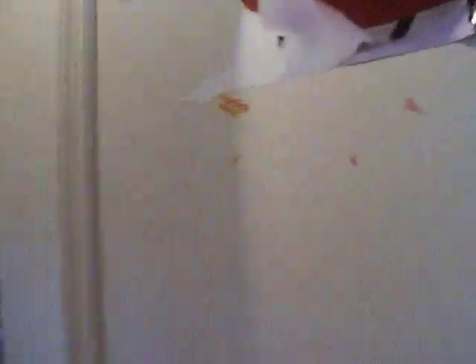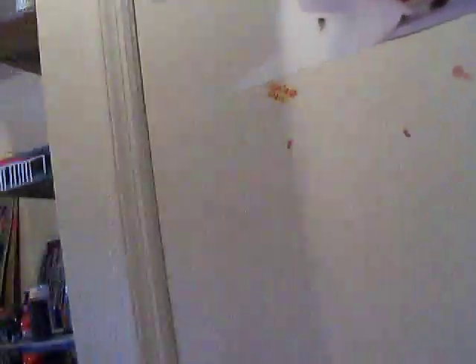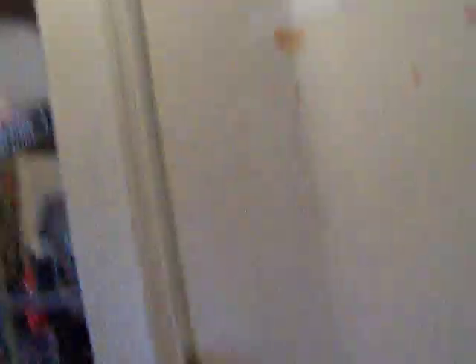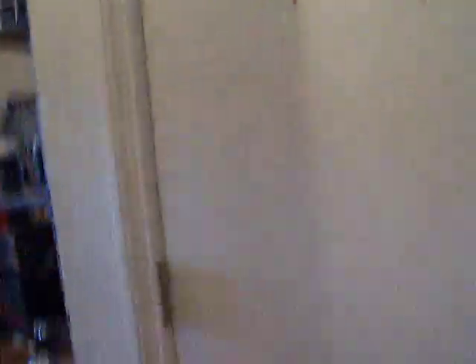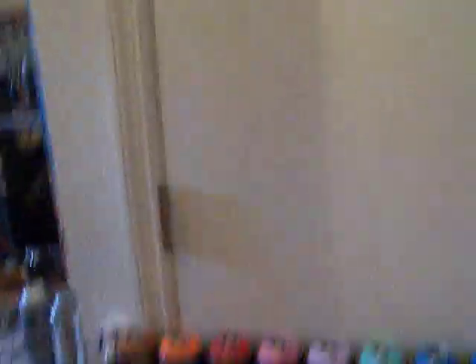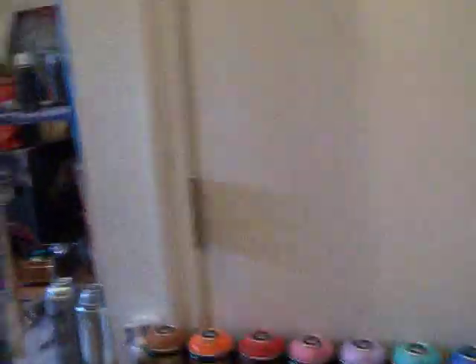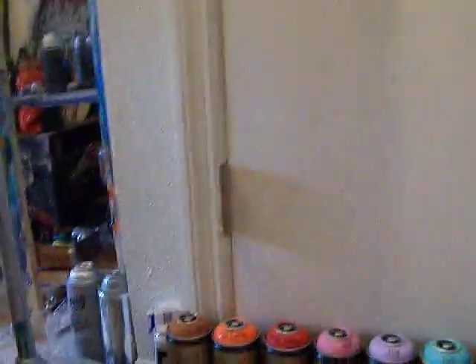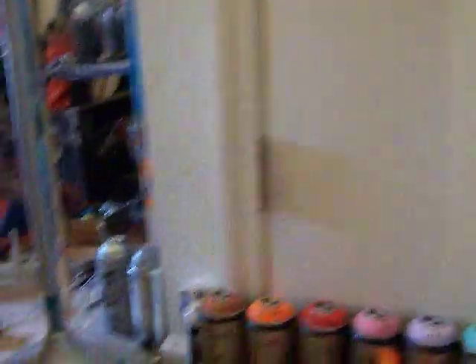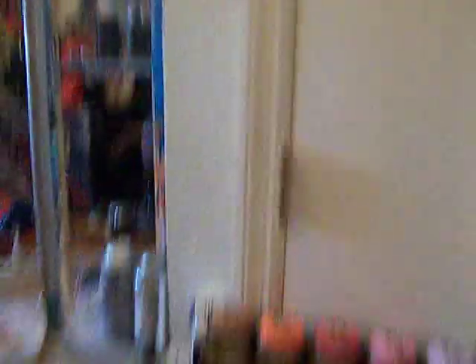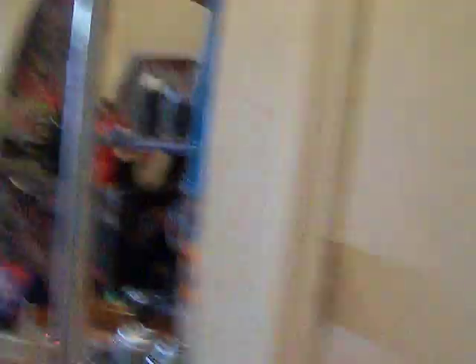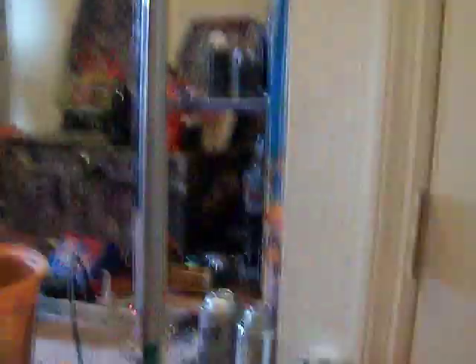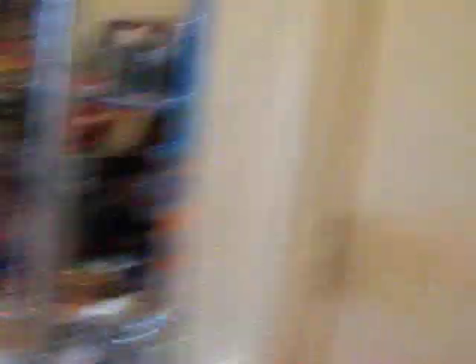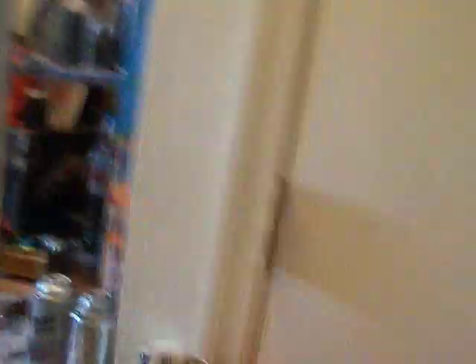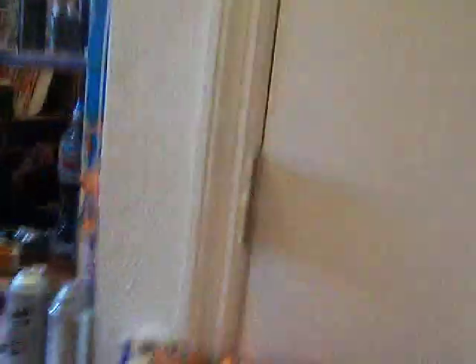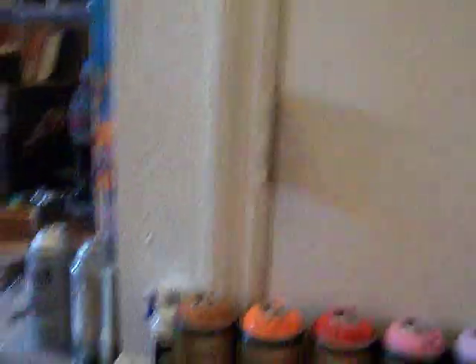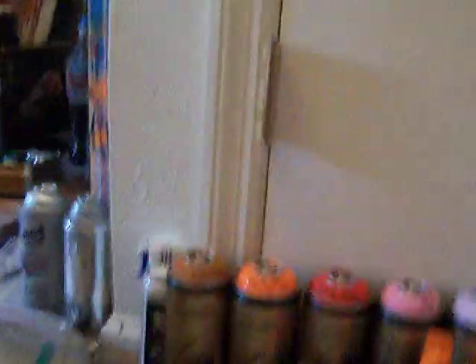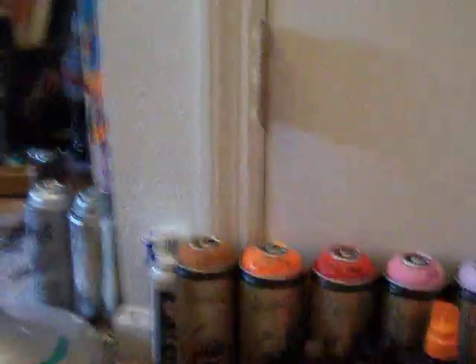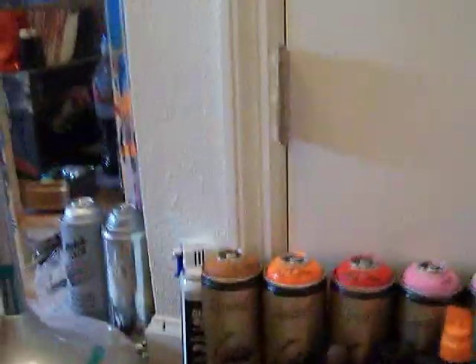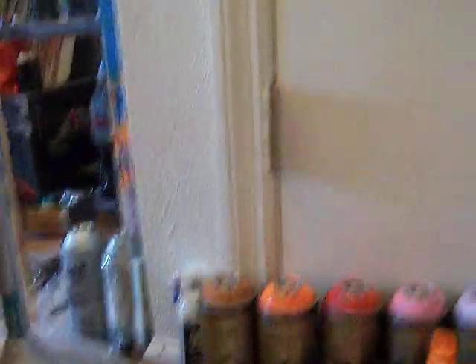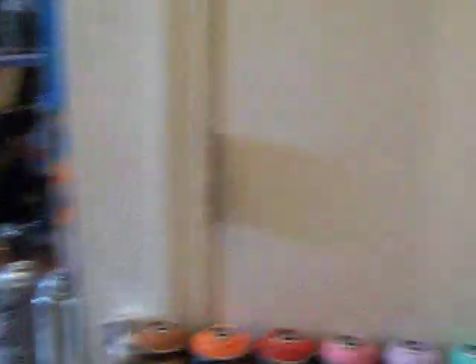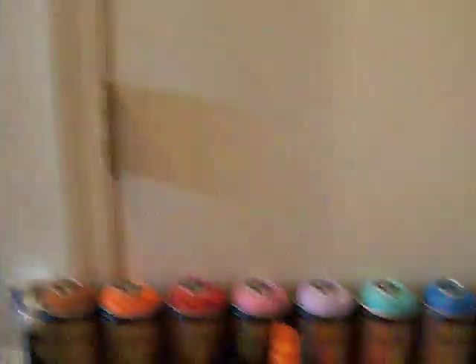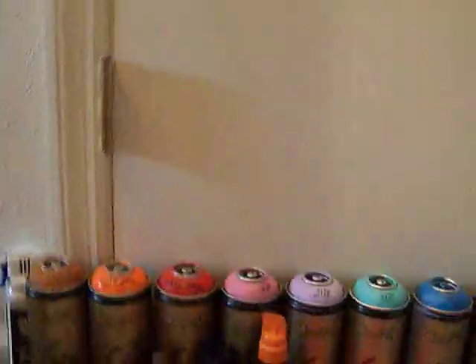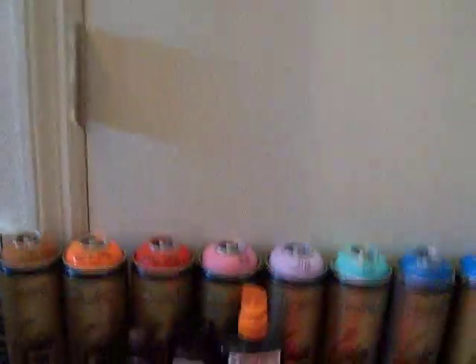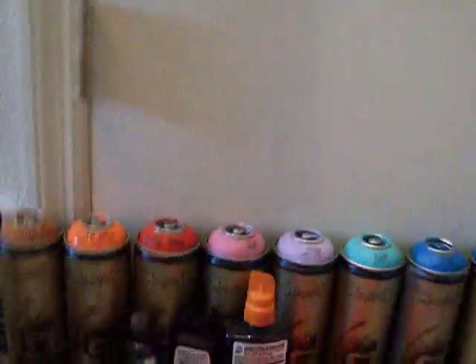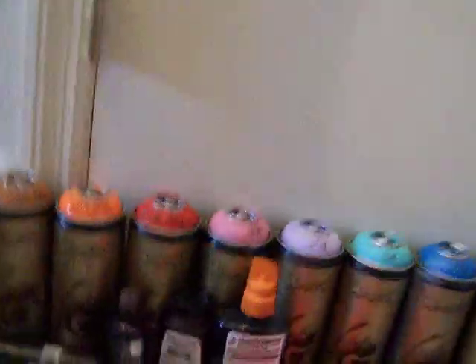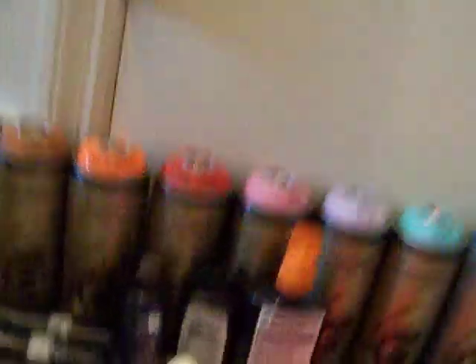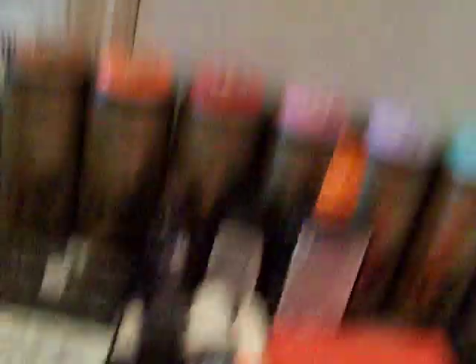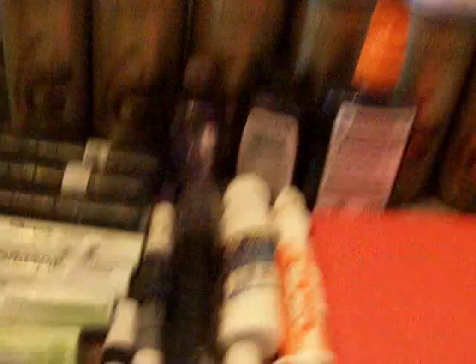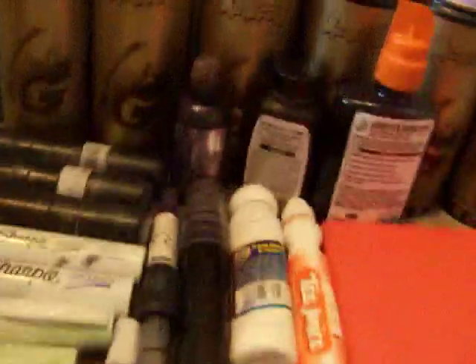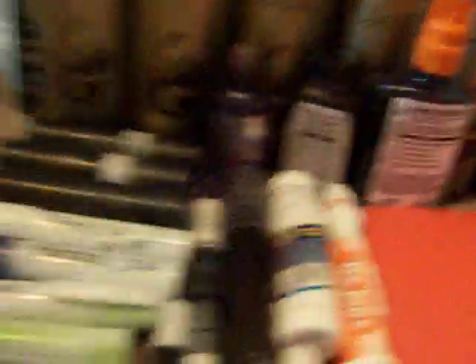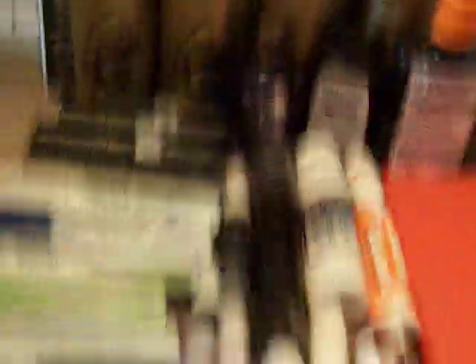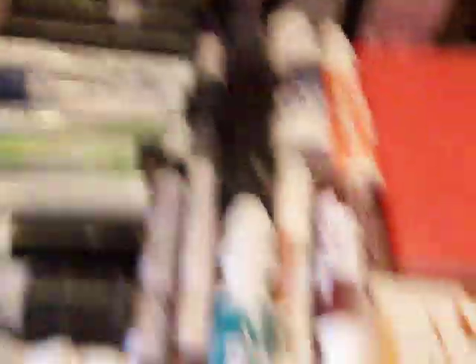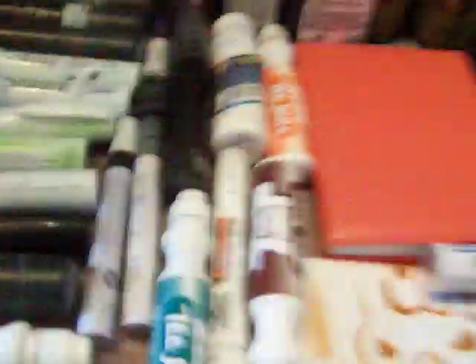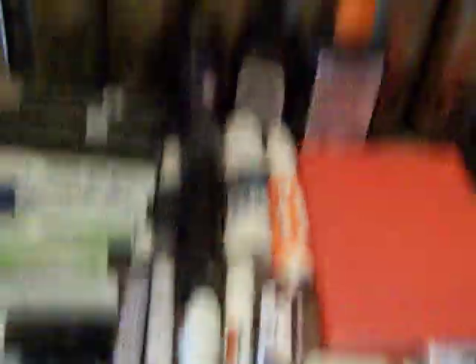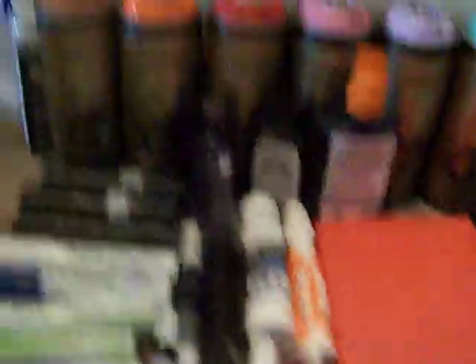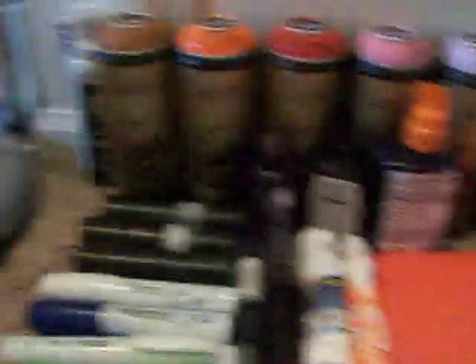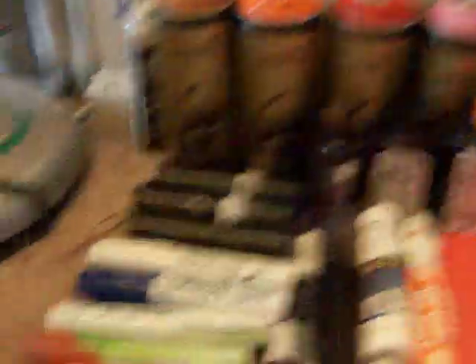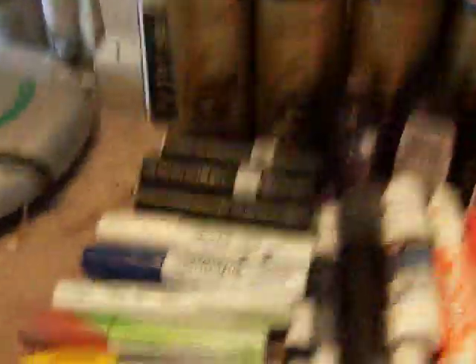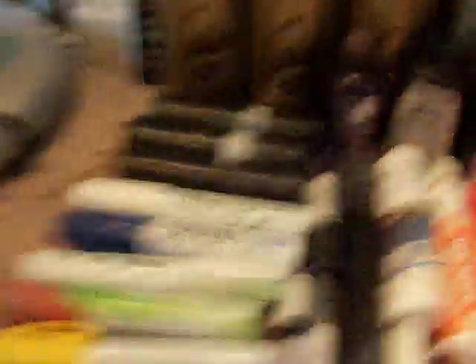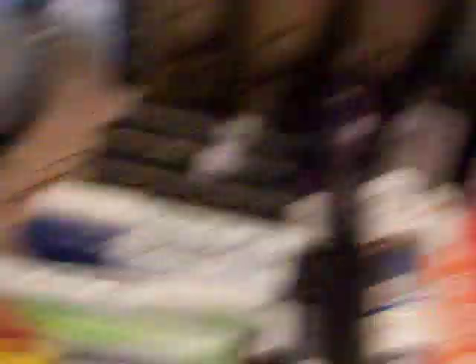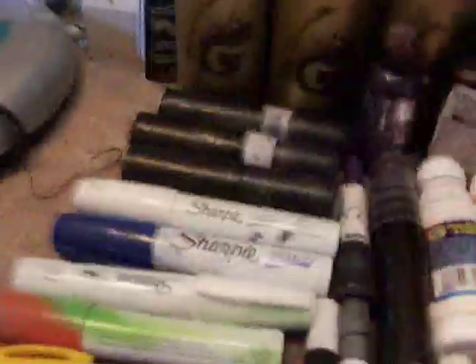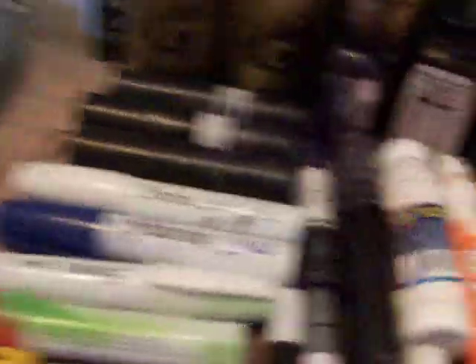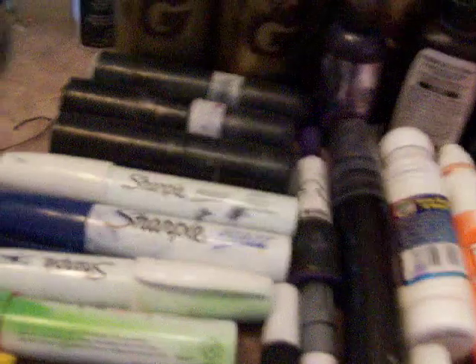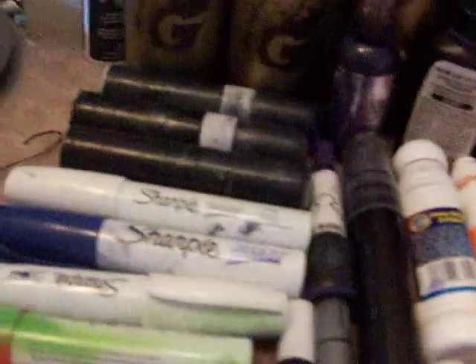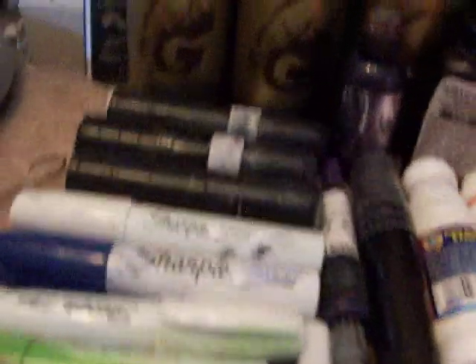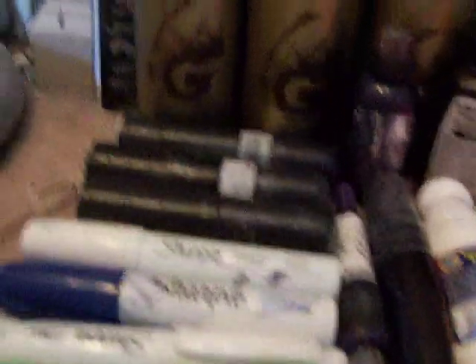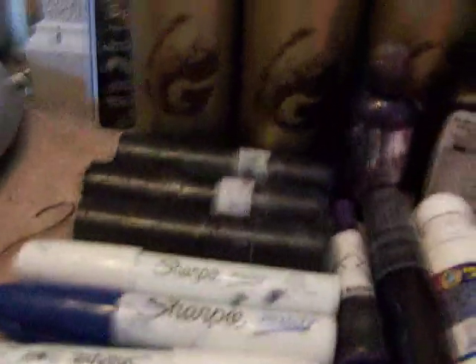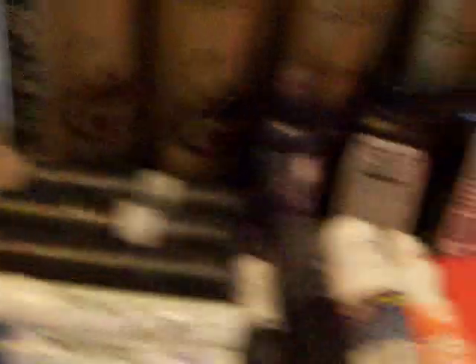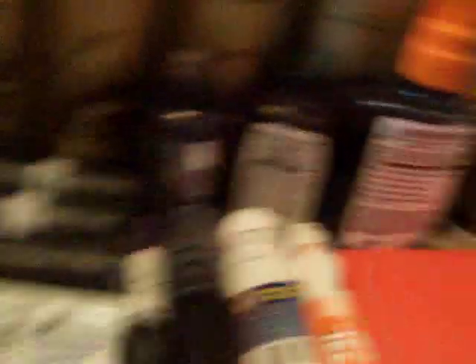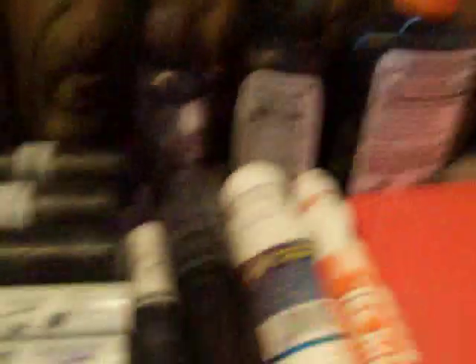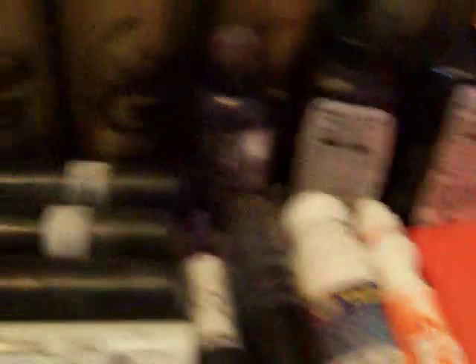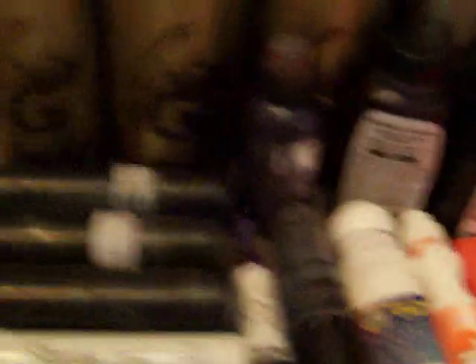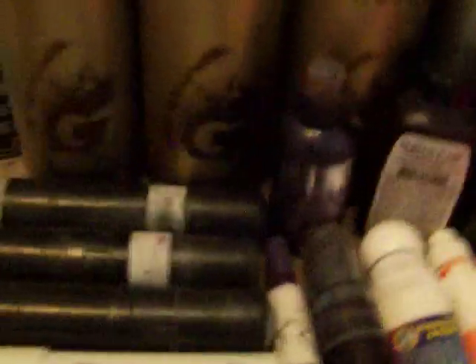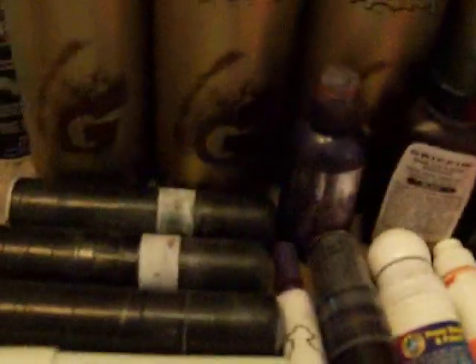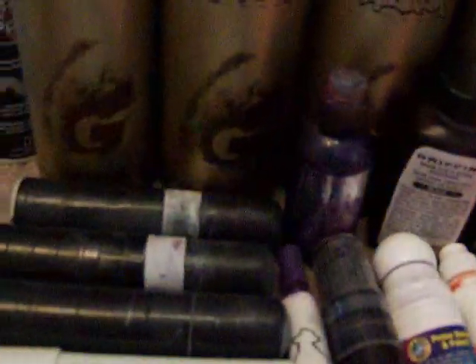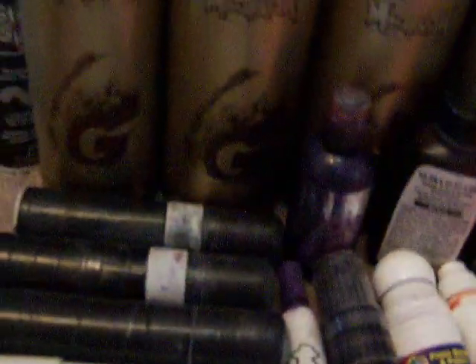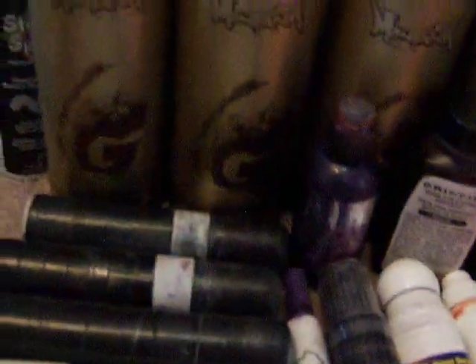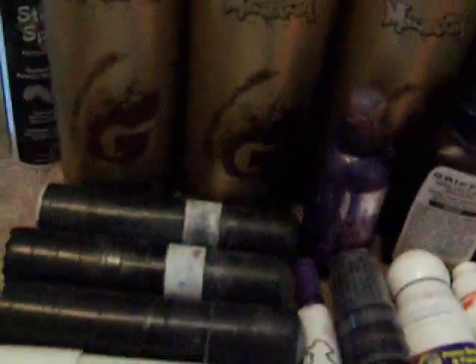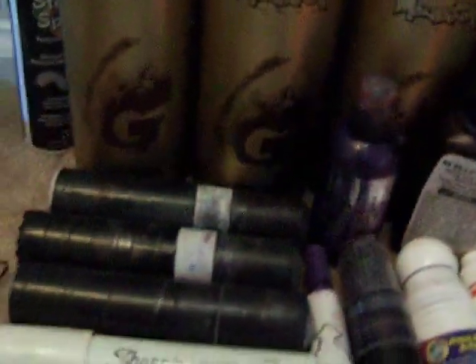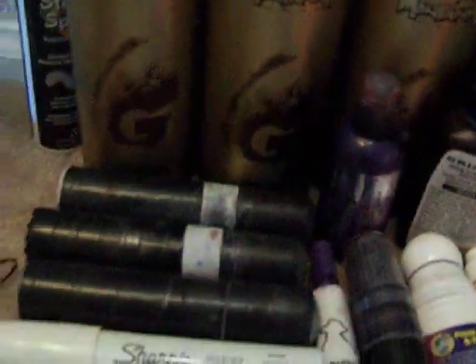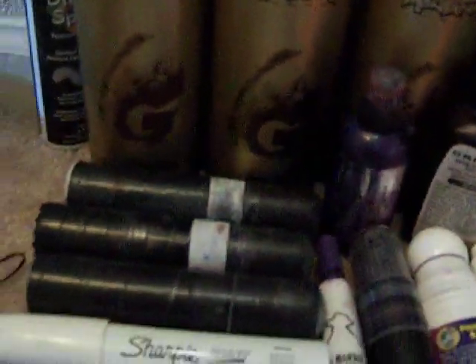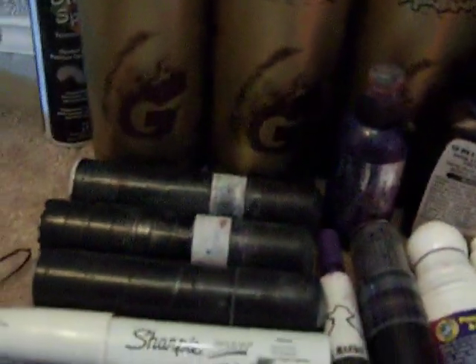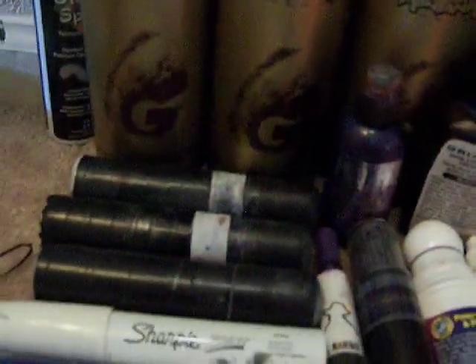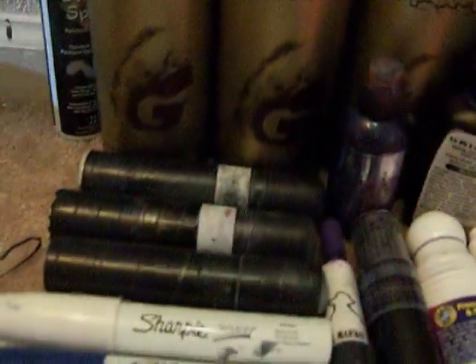And then for the homemade markers and stuff like that, I got all my 2A glue sticks.